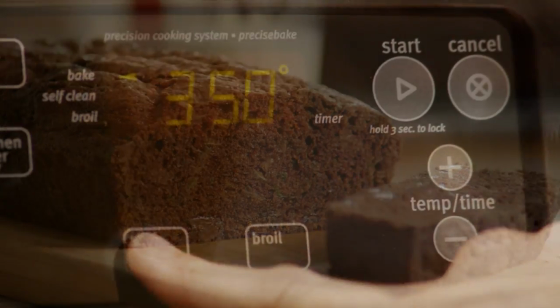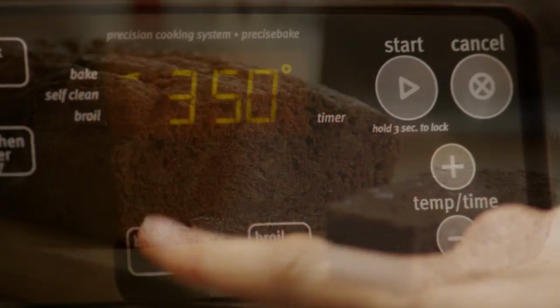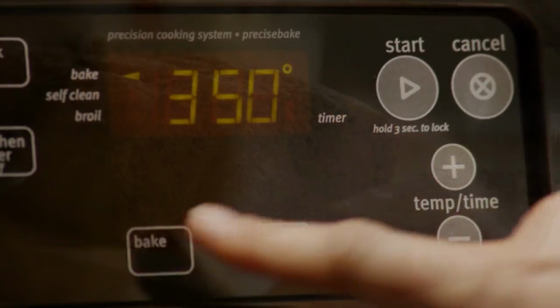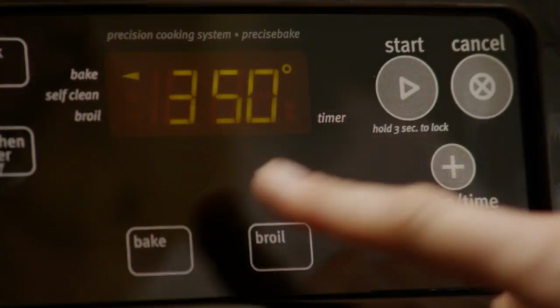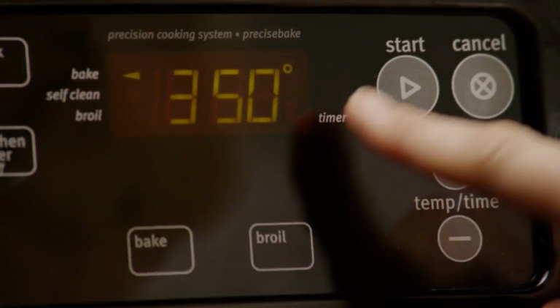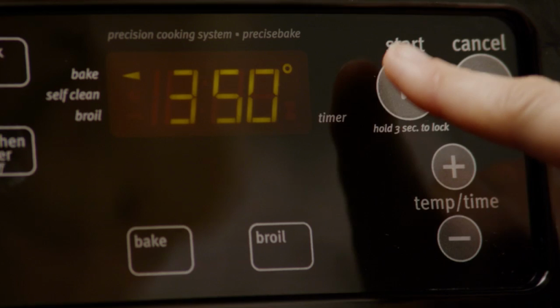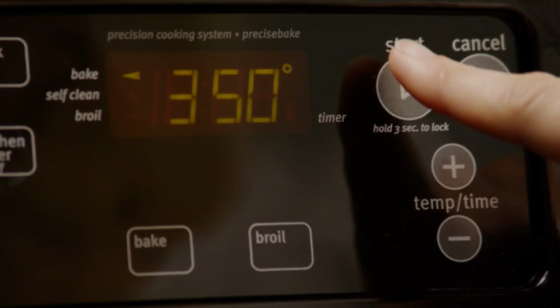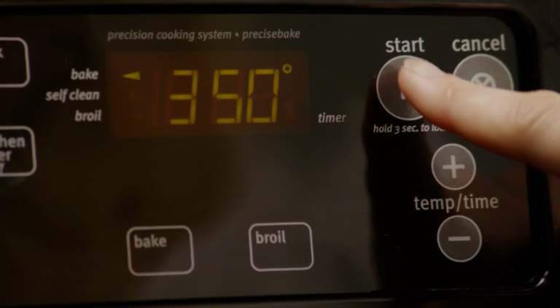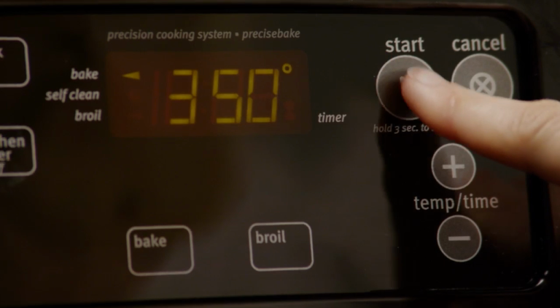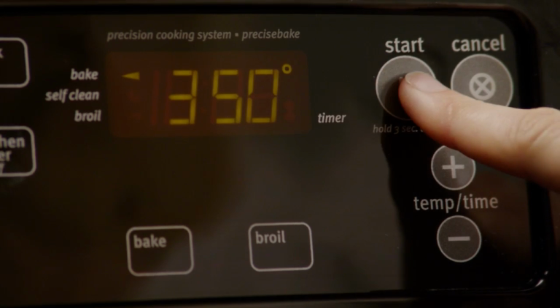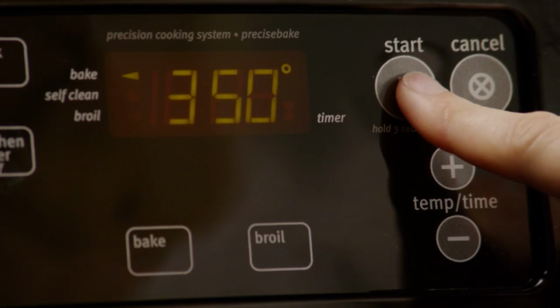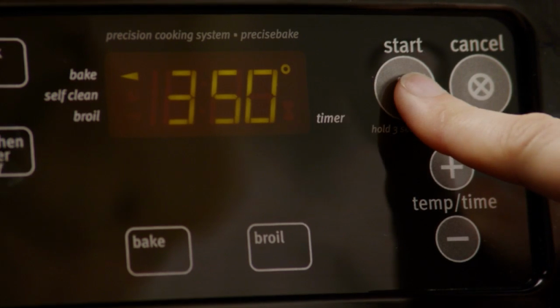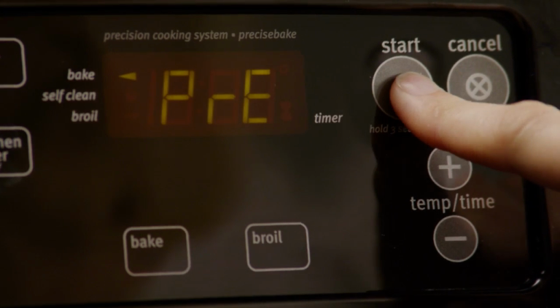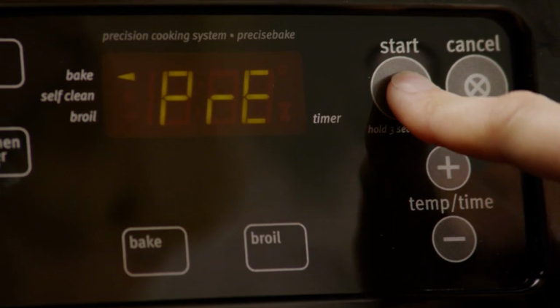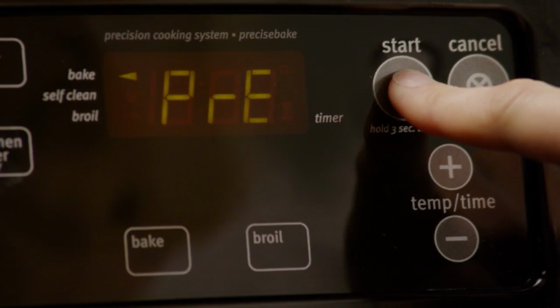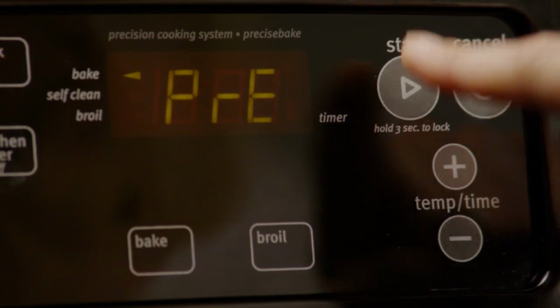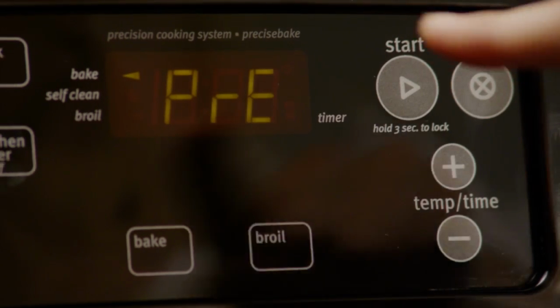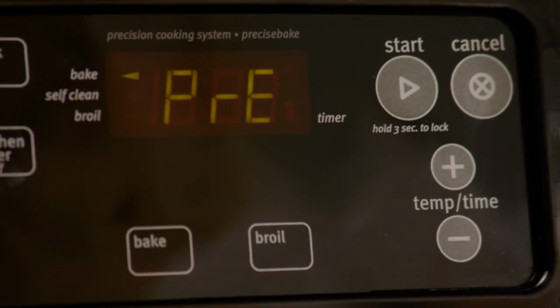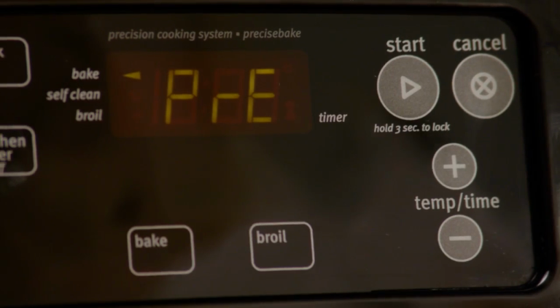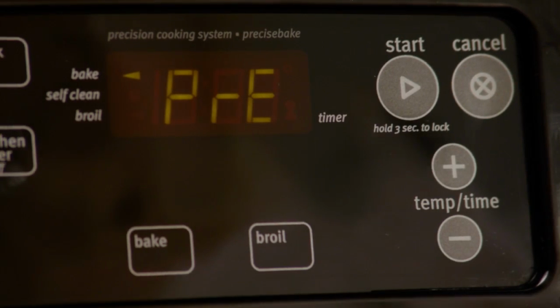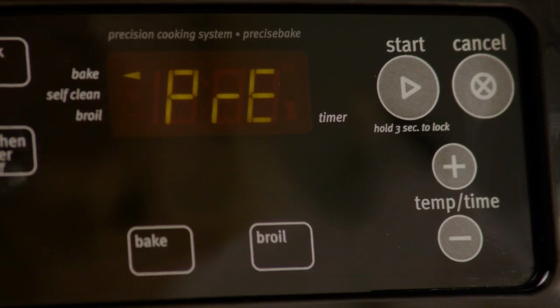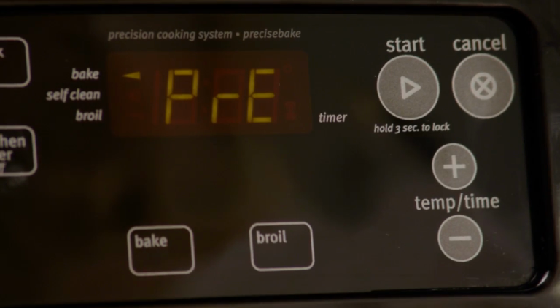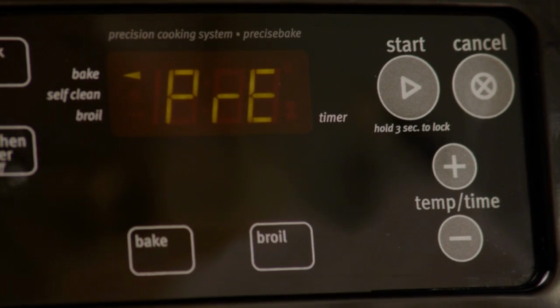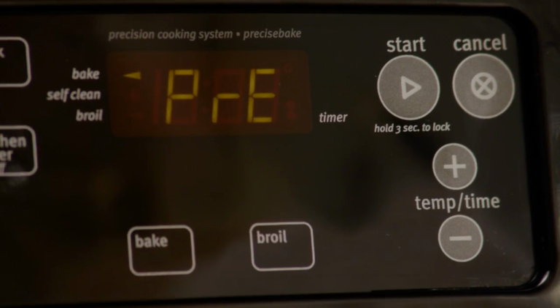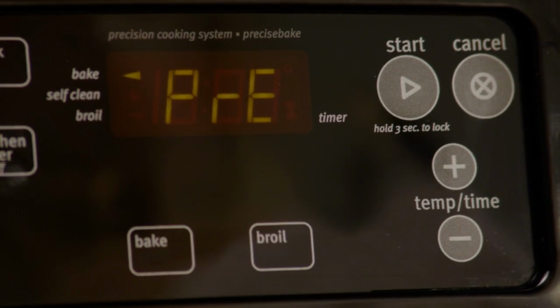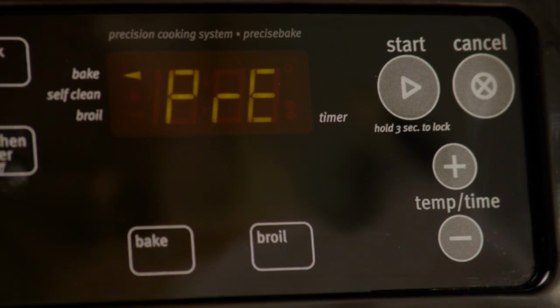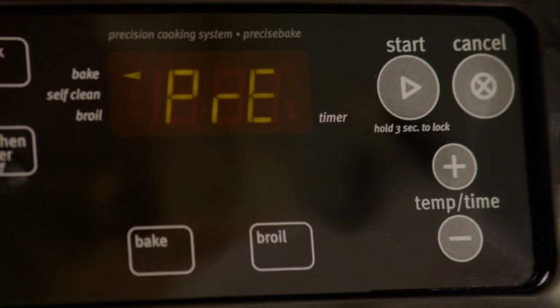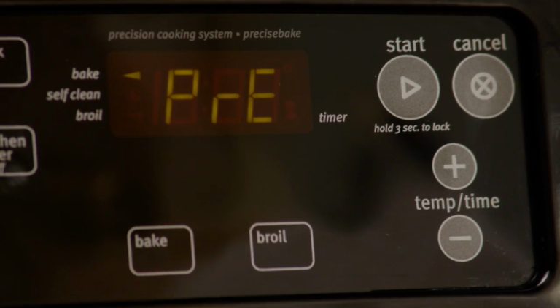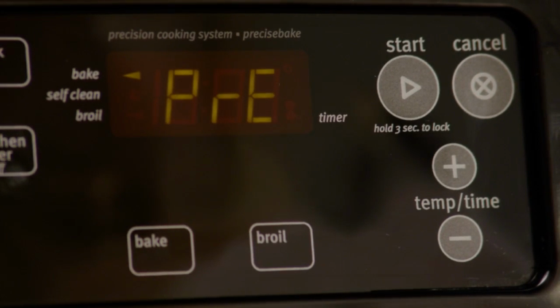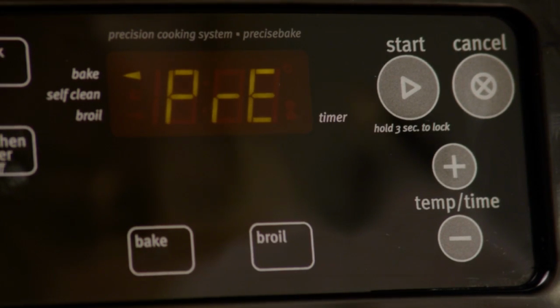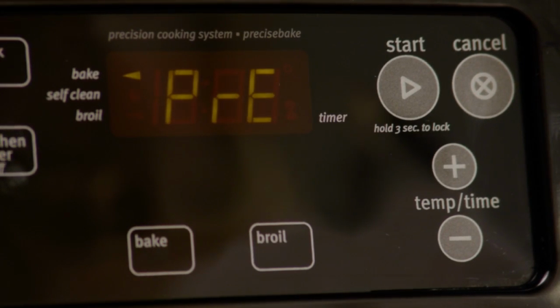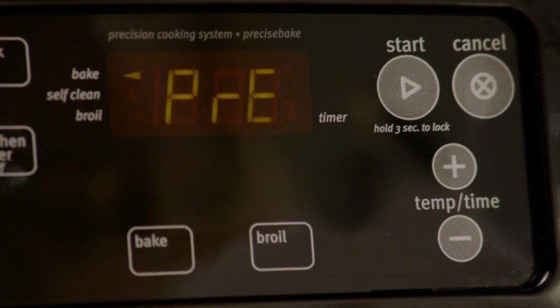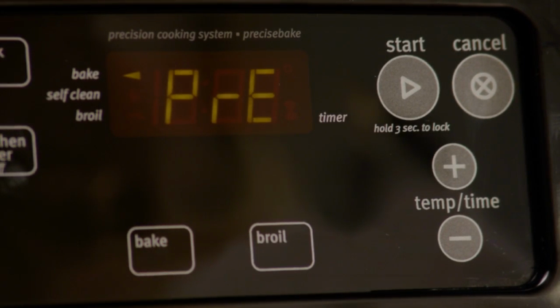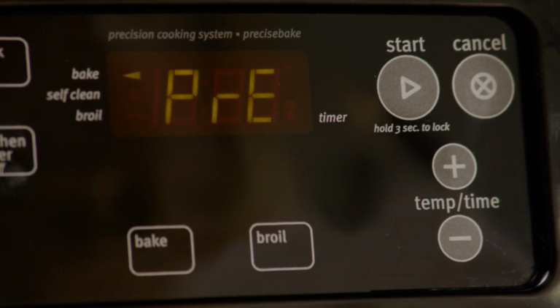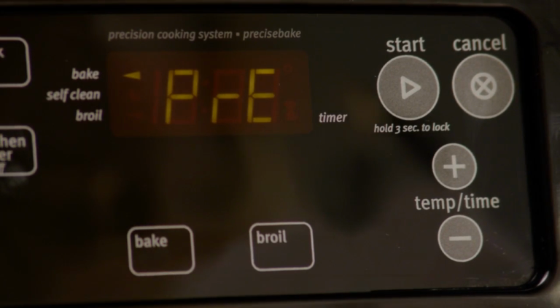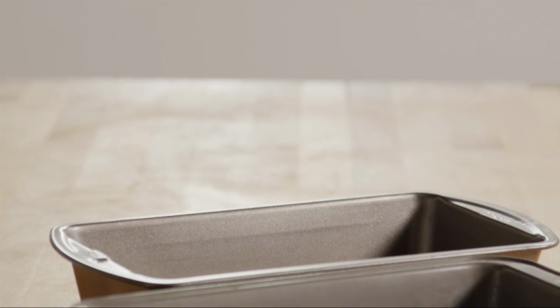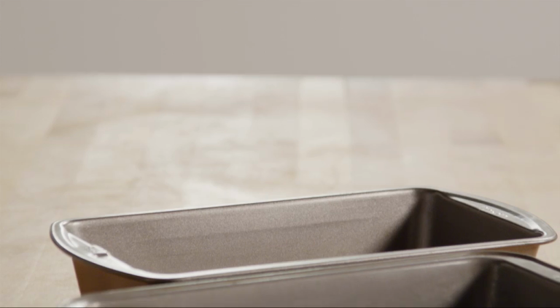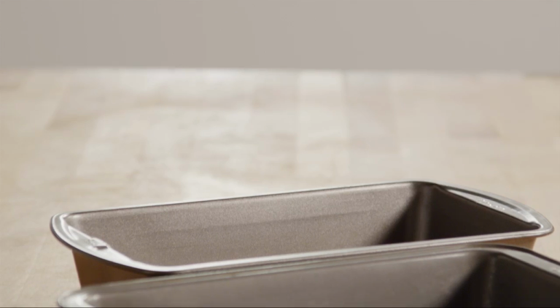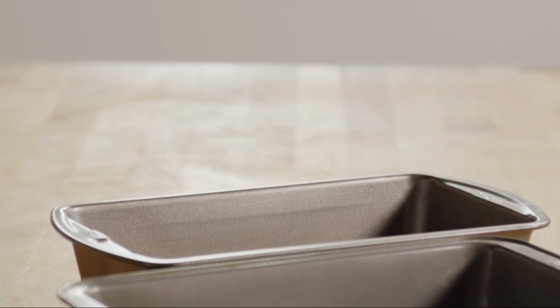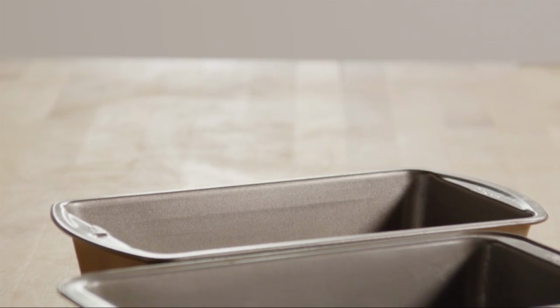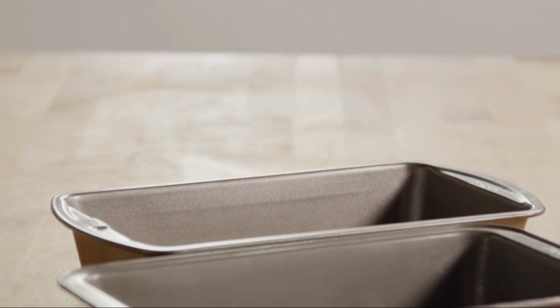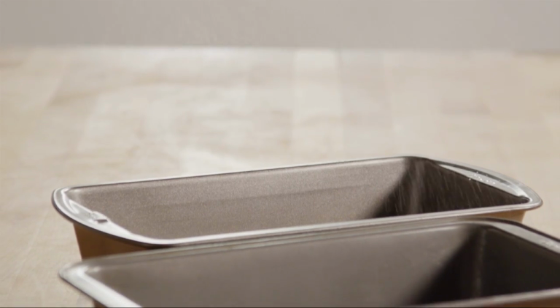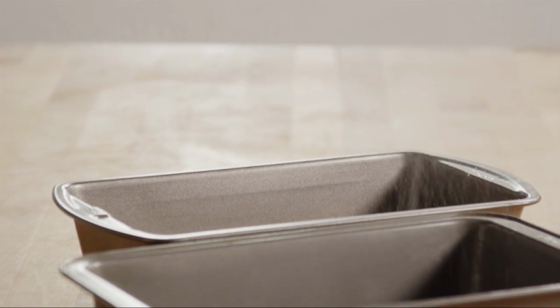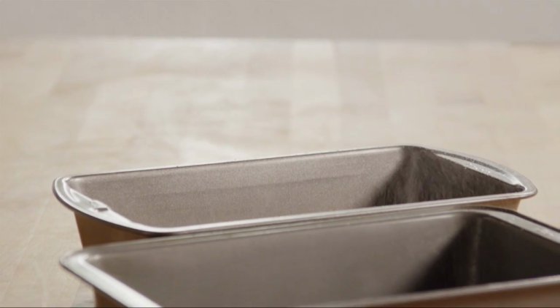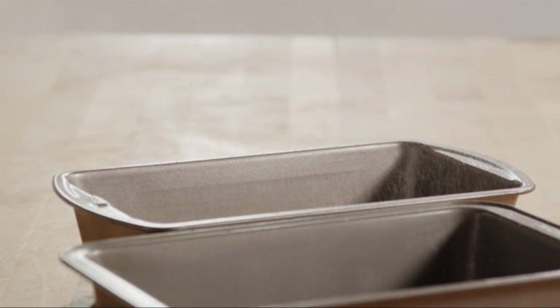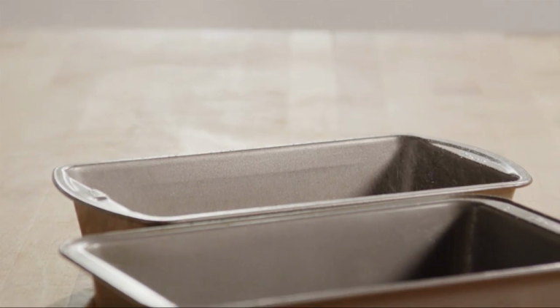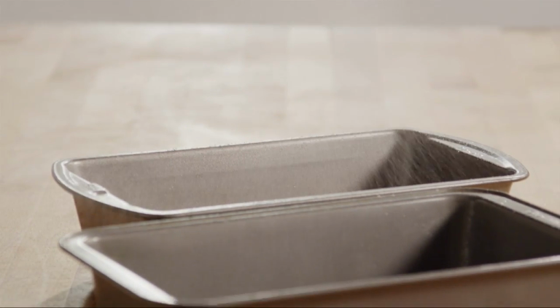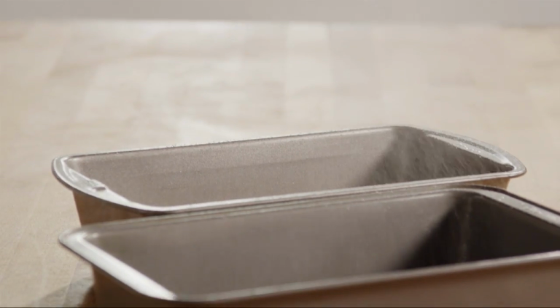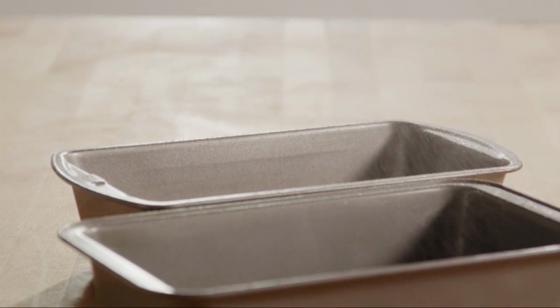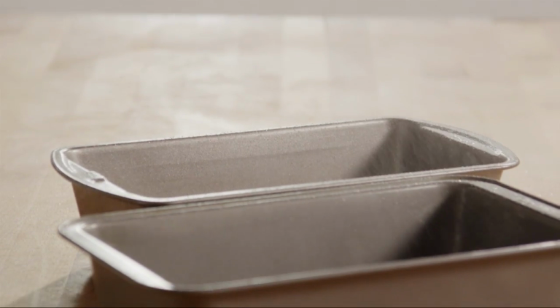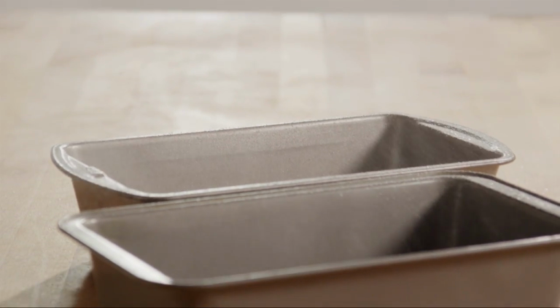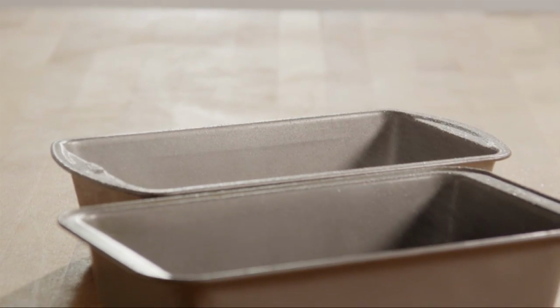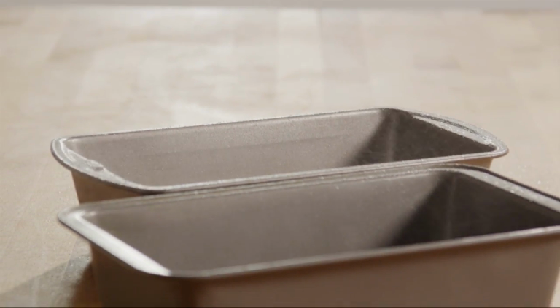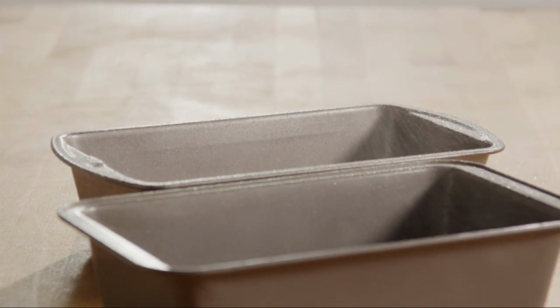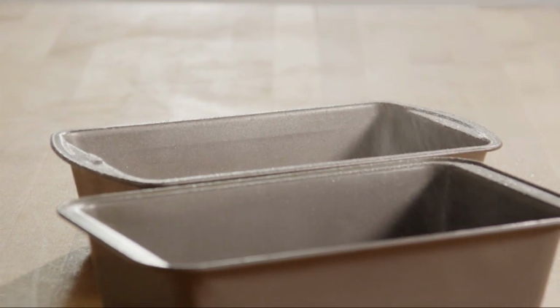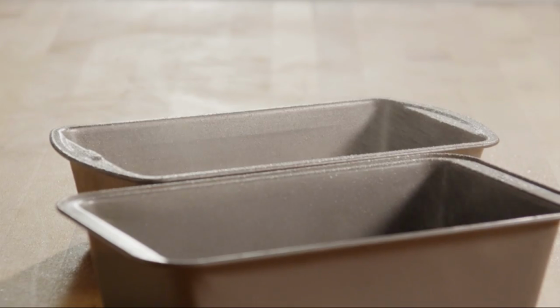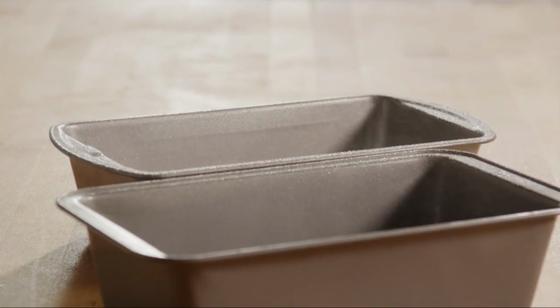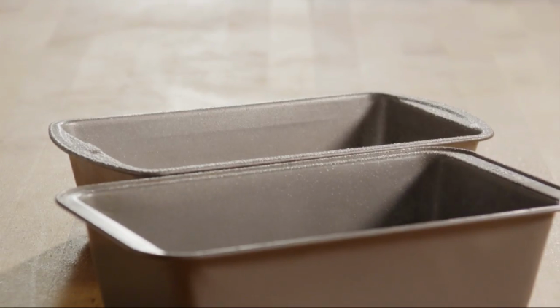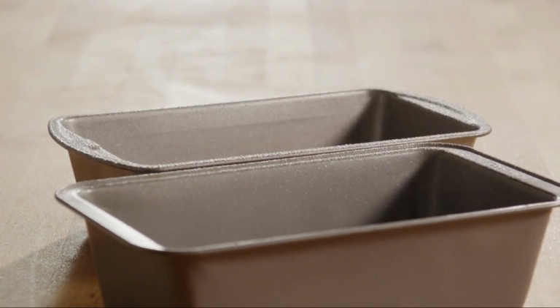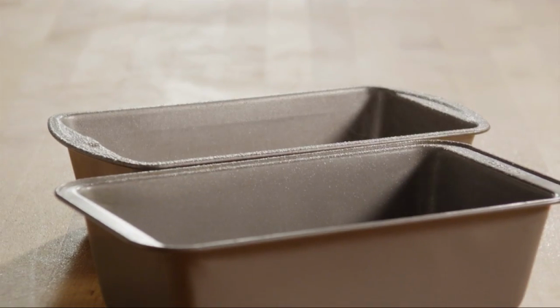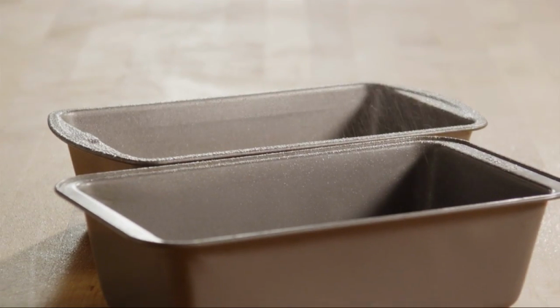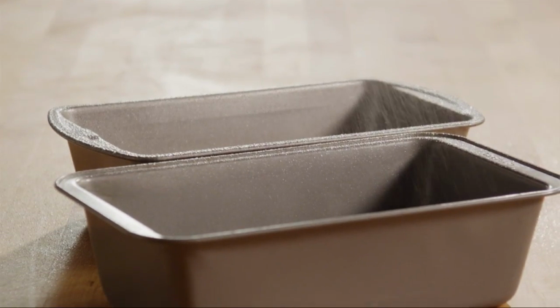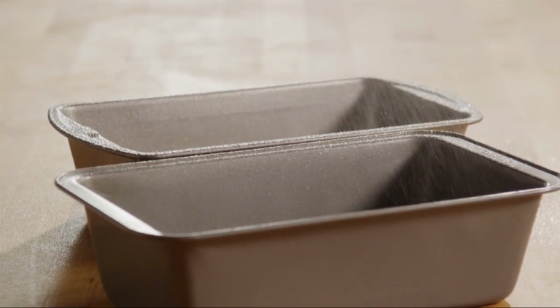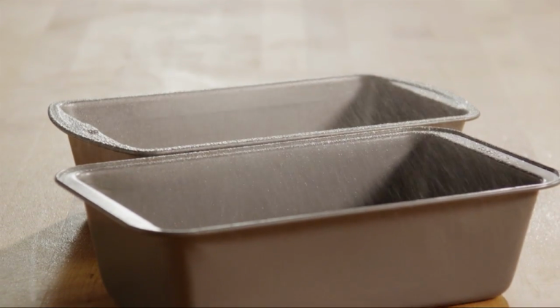First, preheat the oven to 350 degrees. Lightly grease two 9-by-5-inch loaf pans.